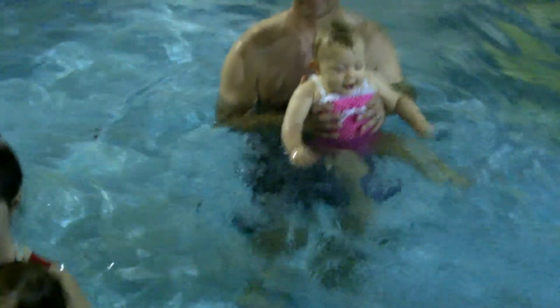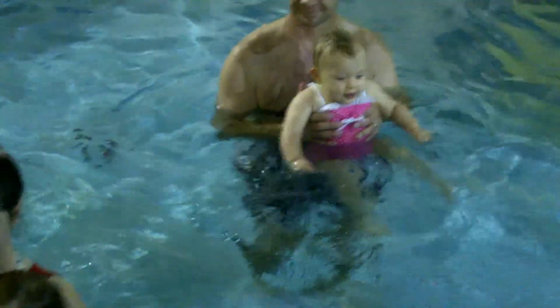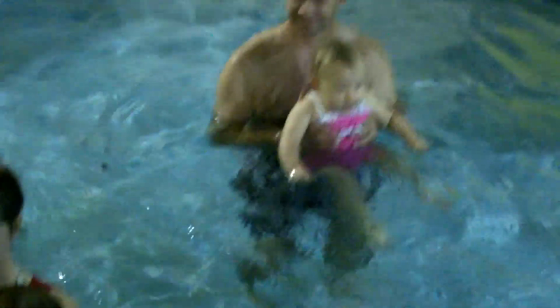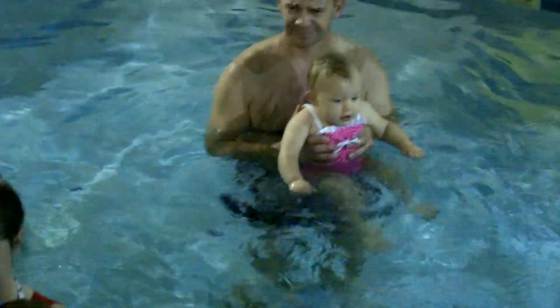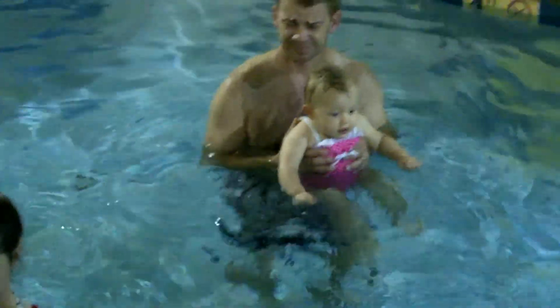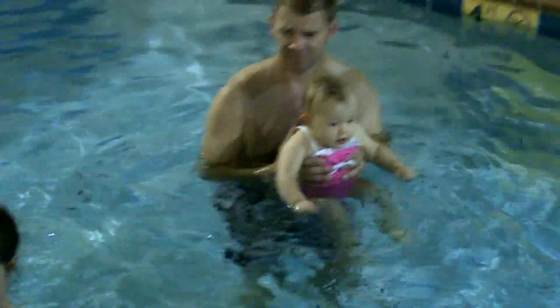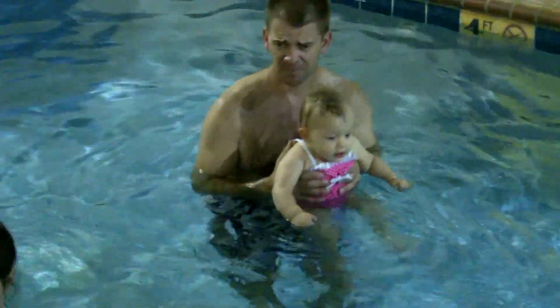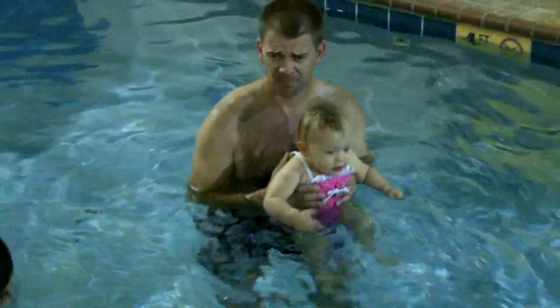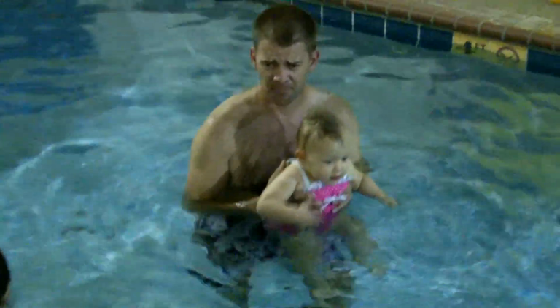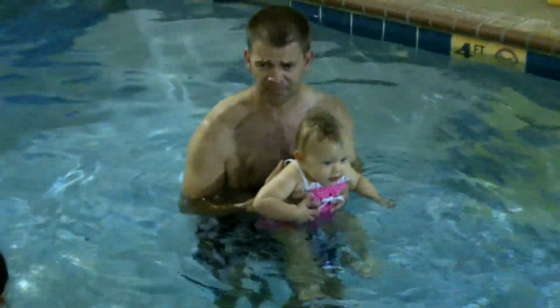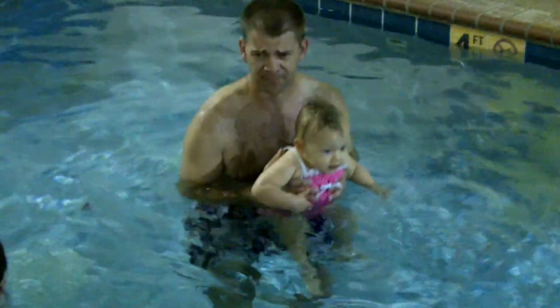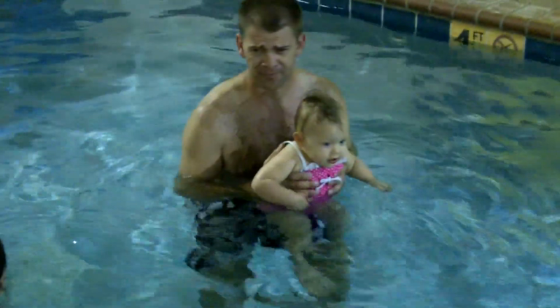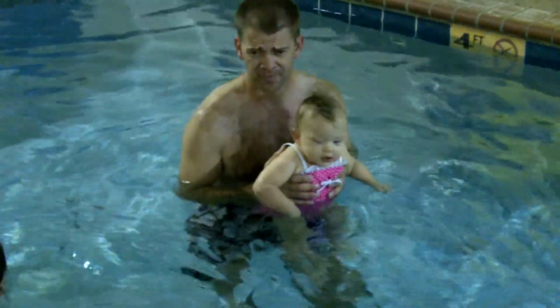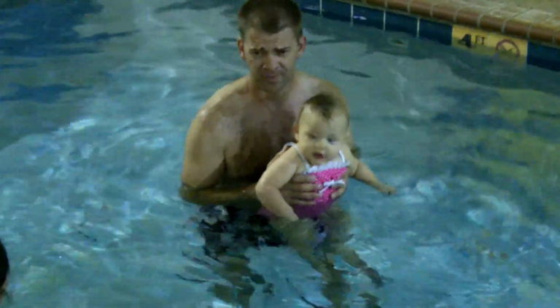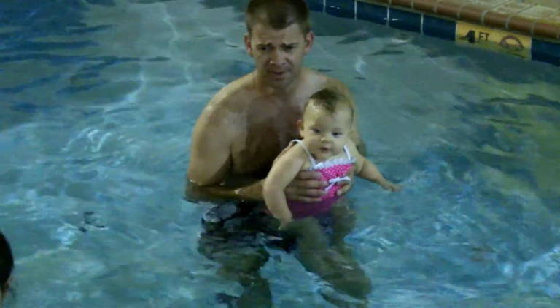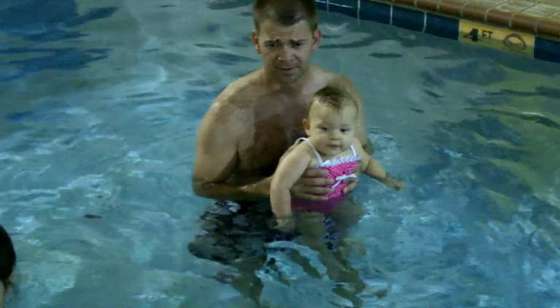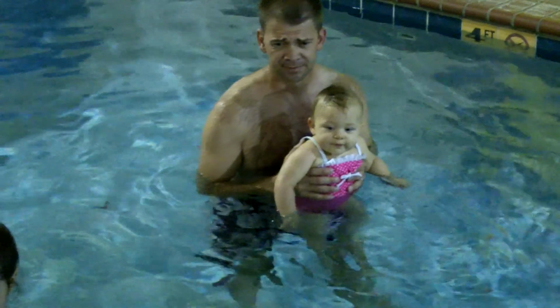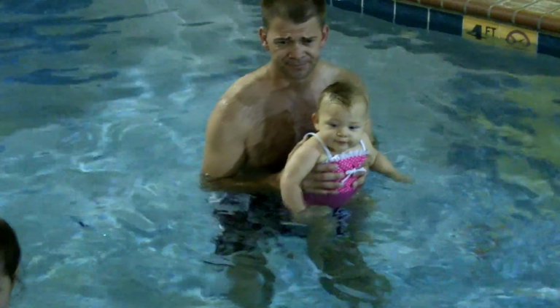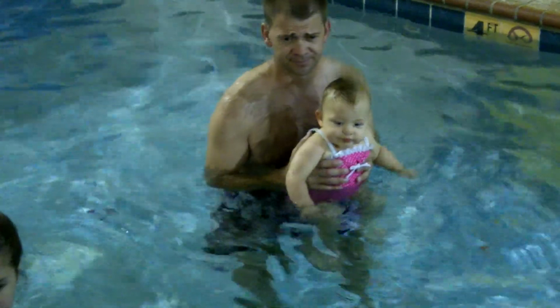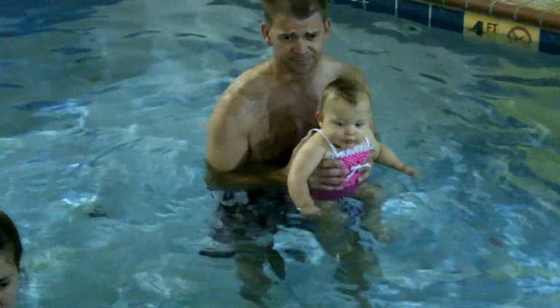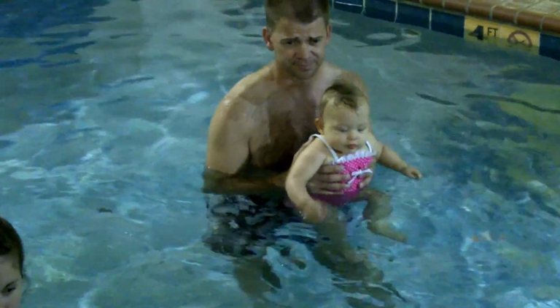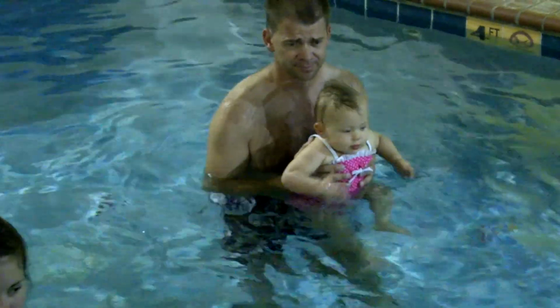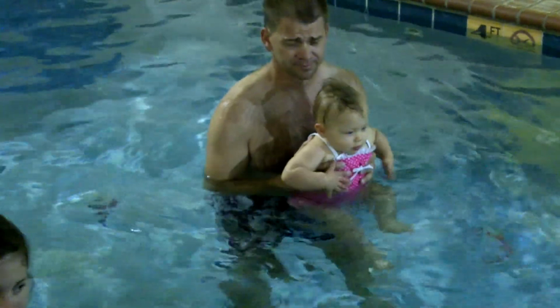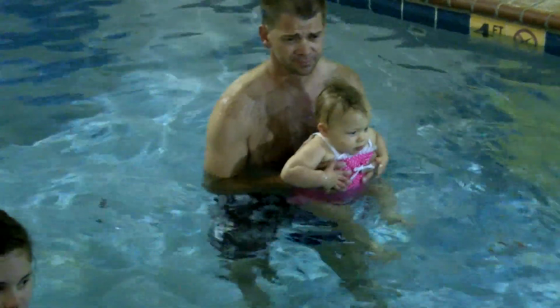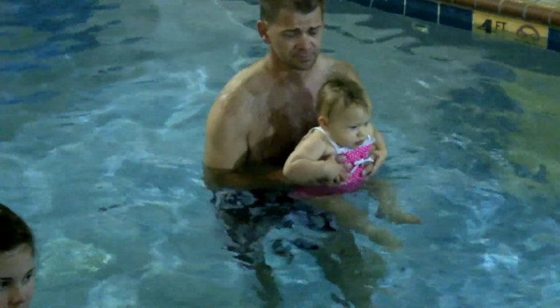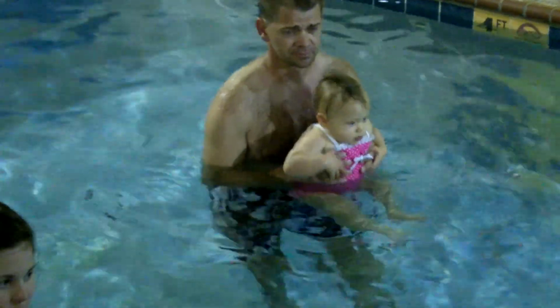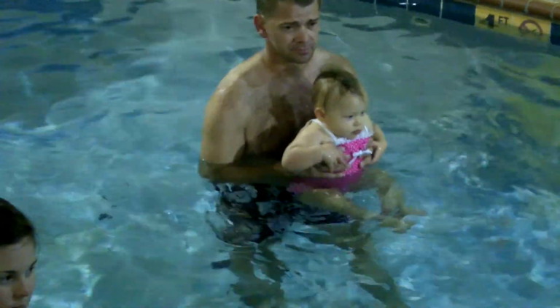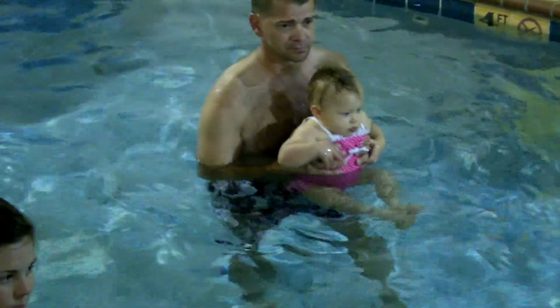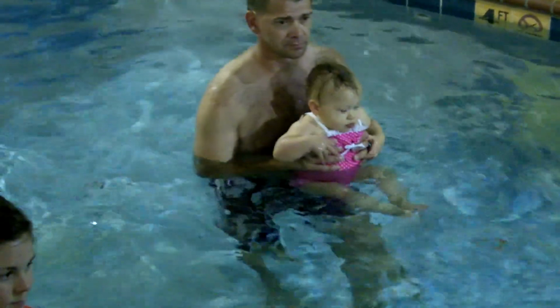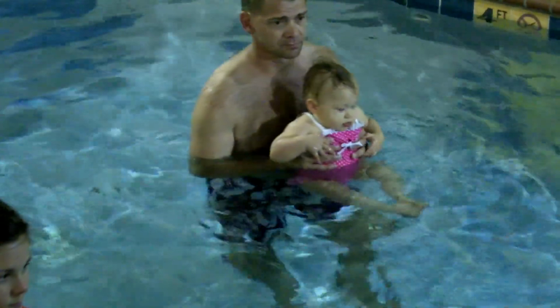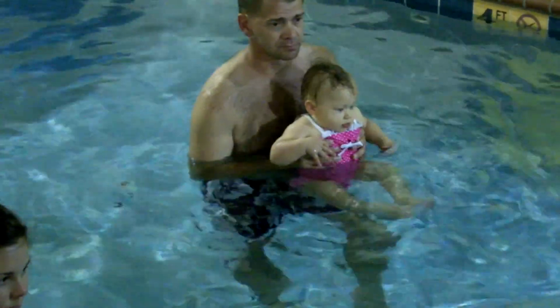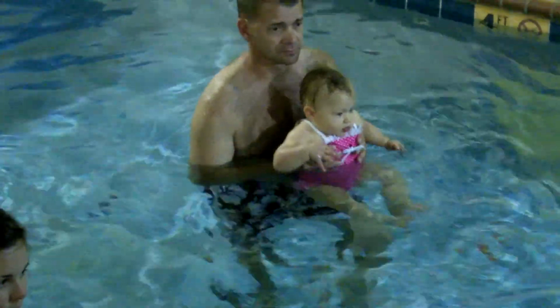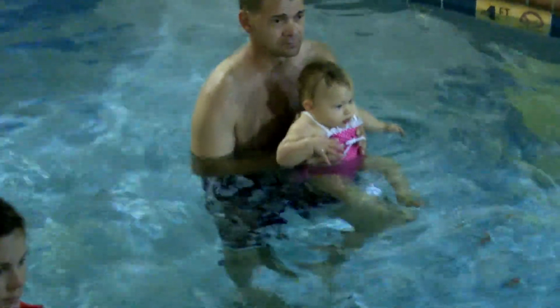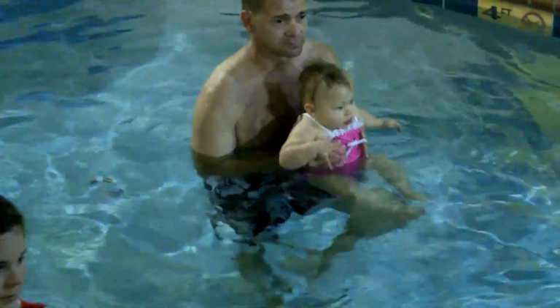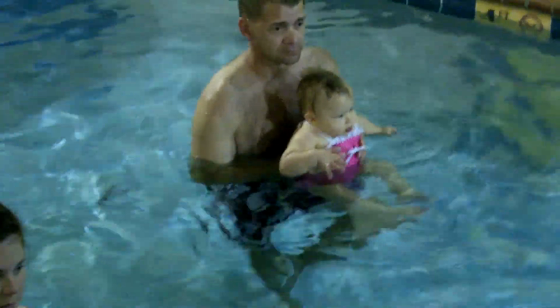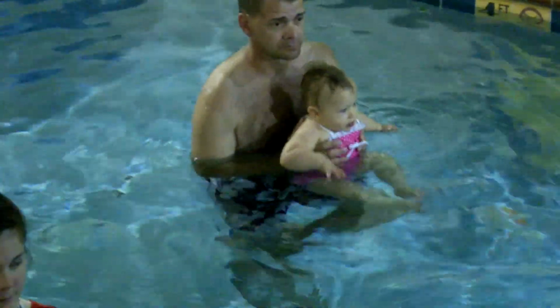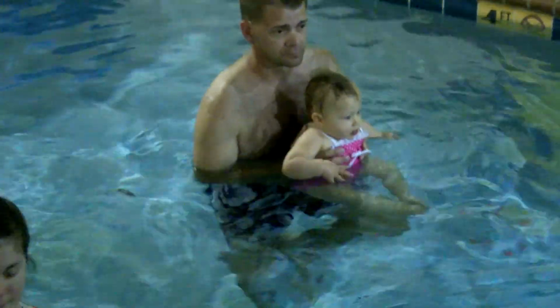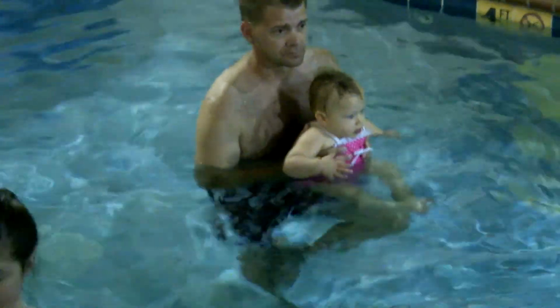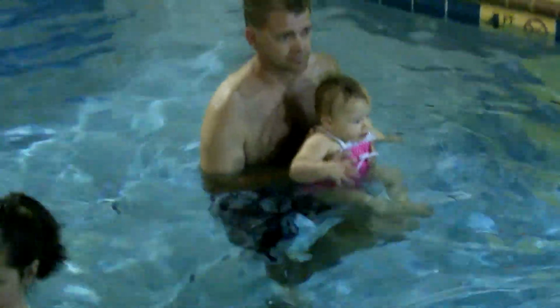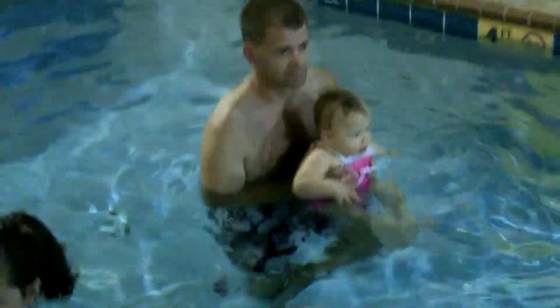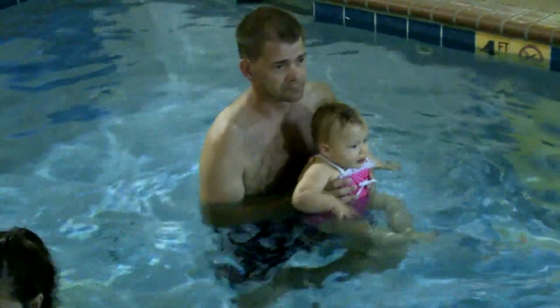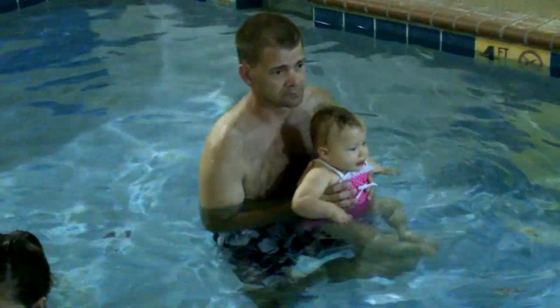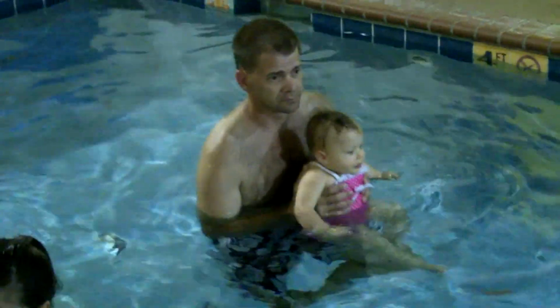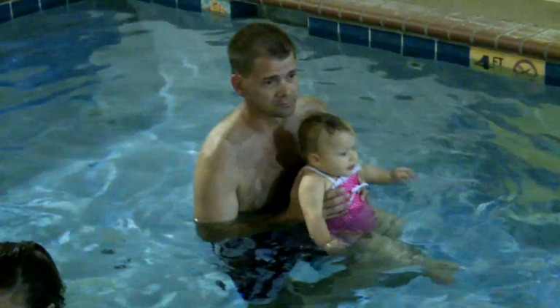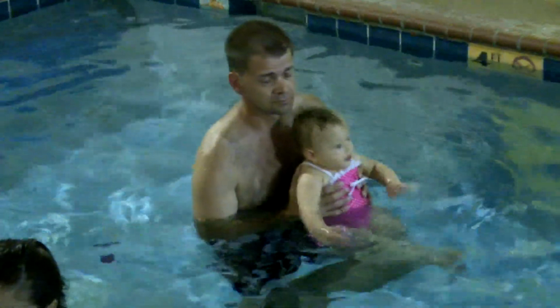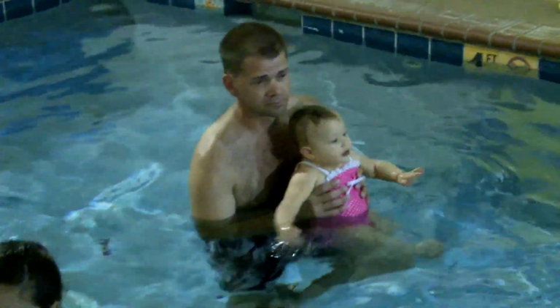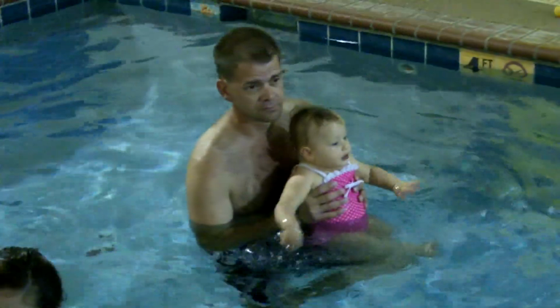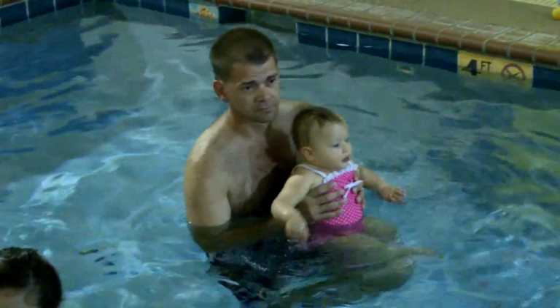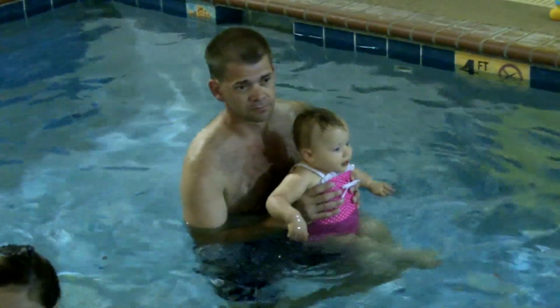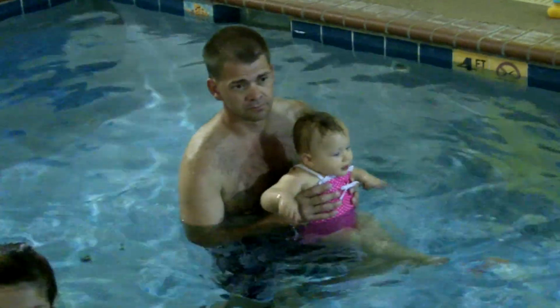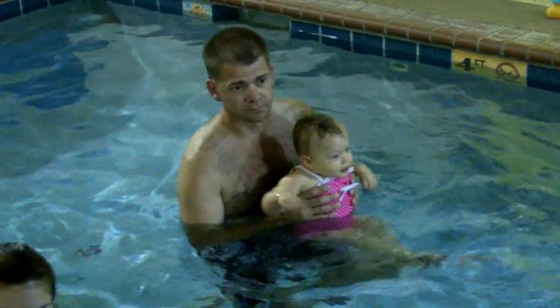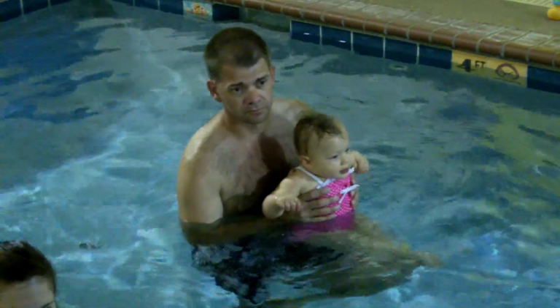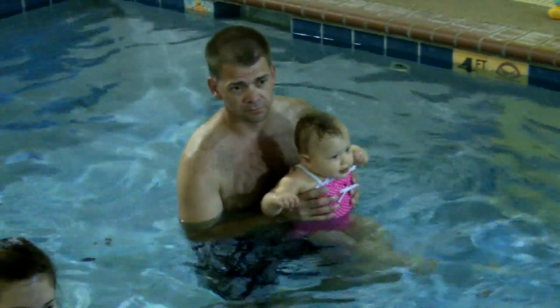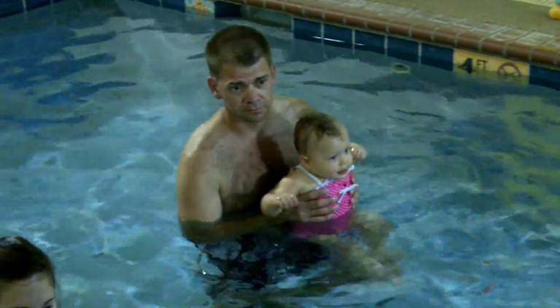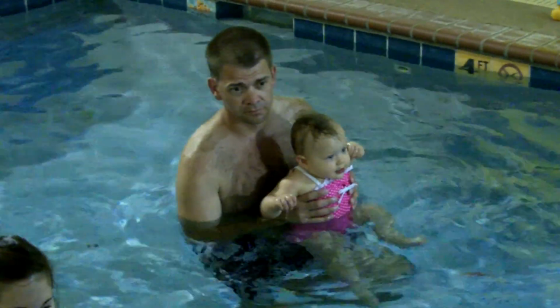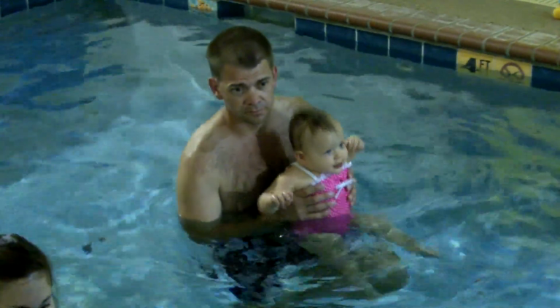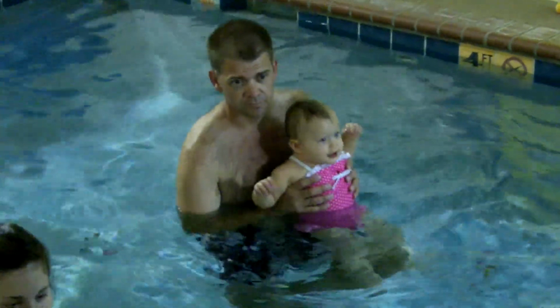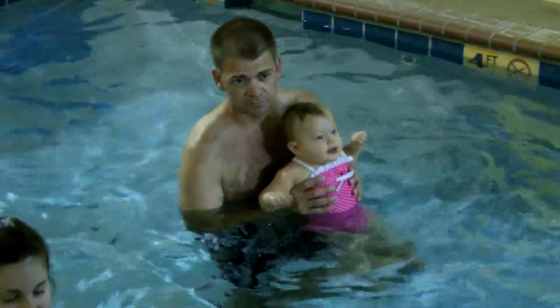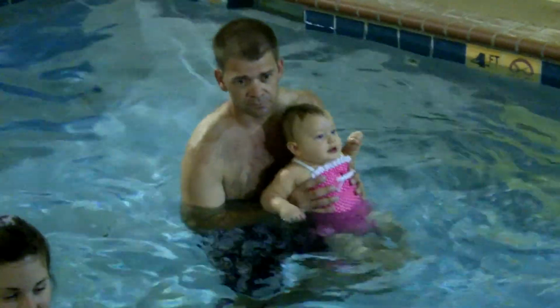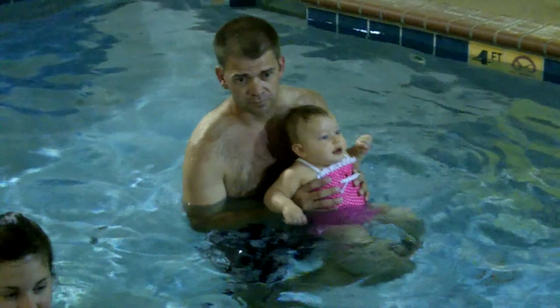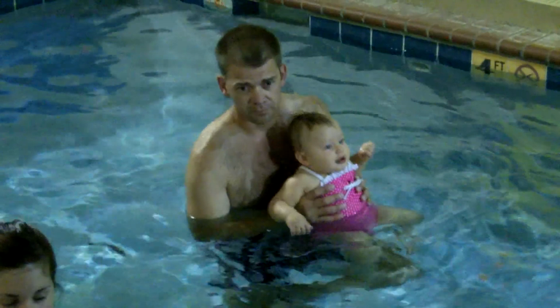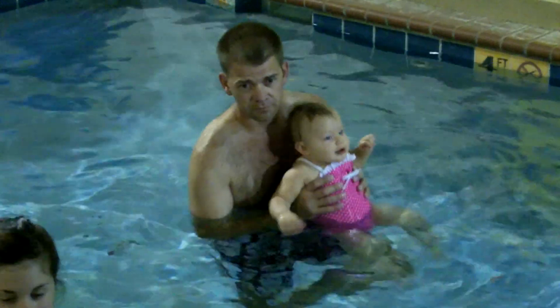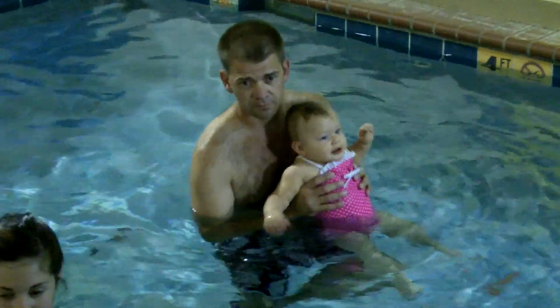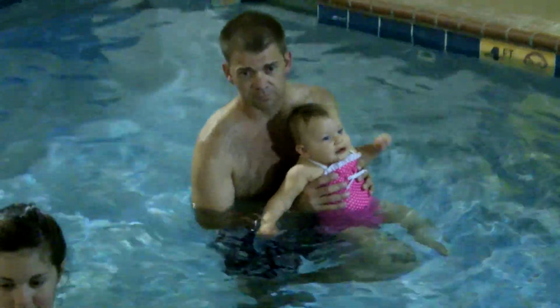One, two, three. Get your toy started. It's time to battle on the side.